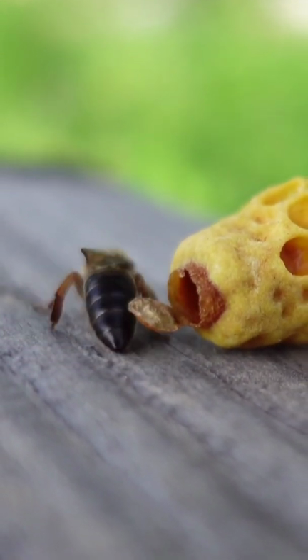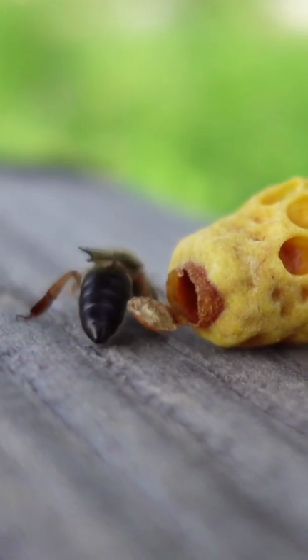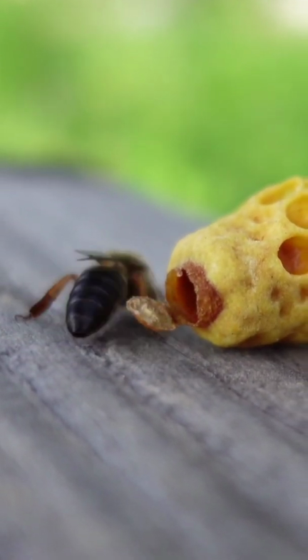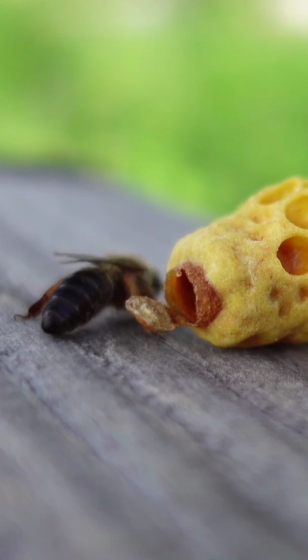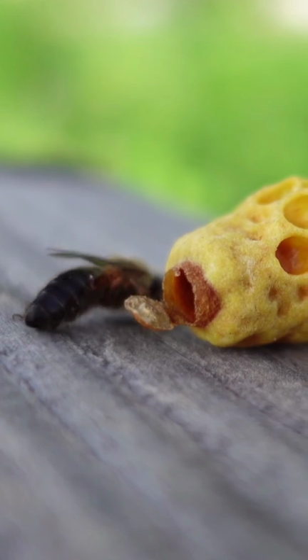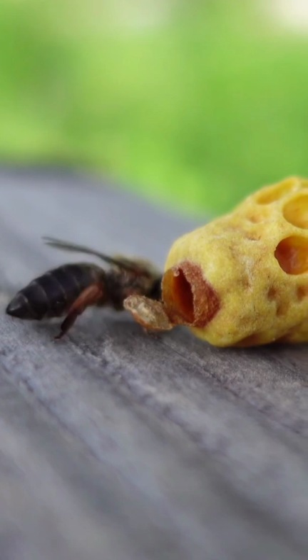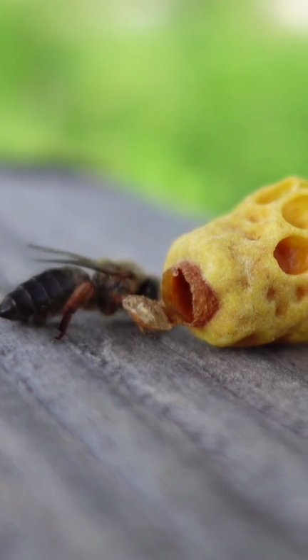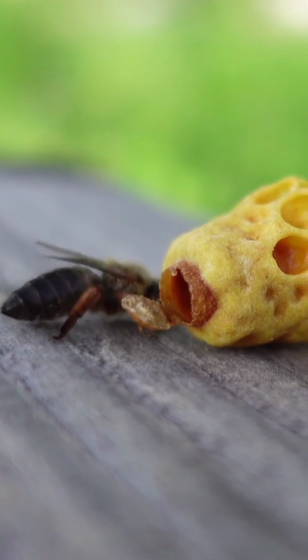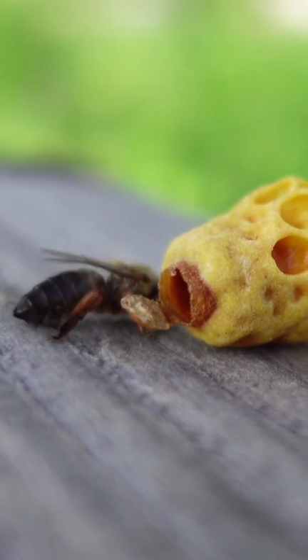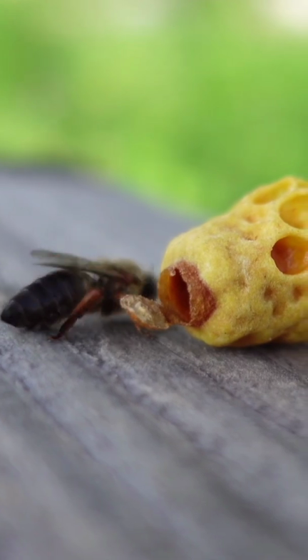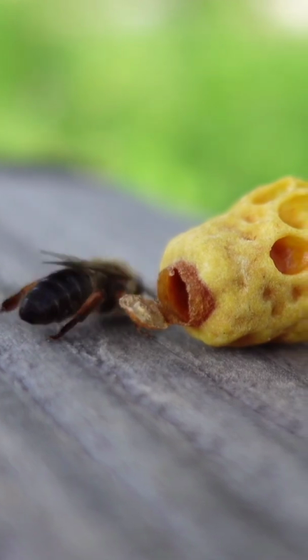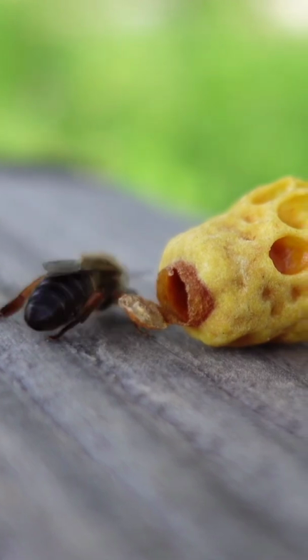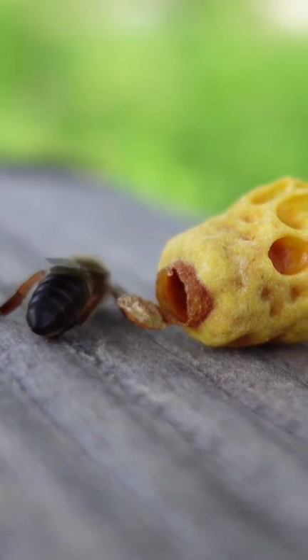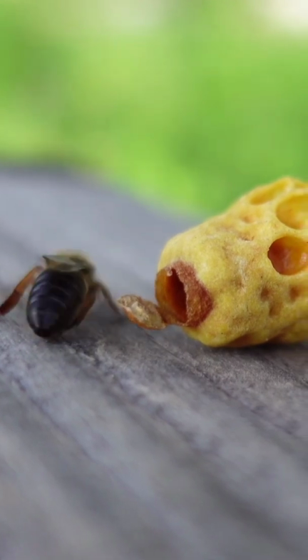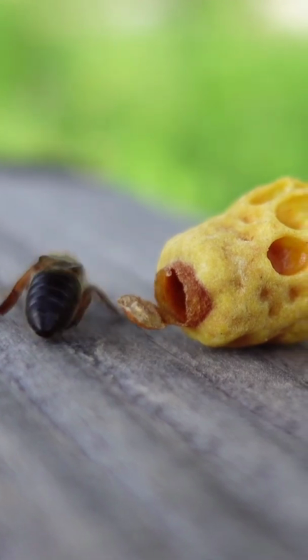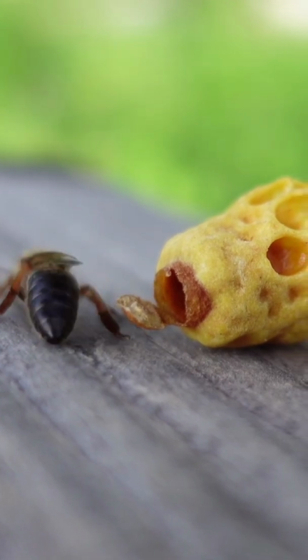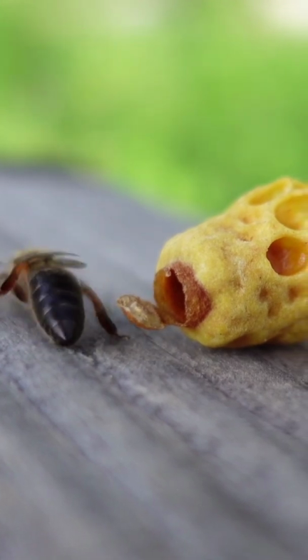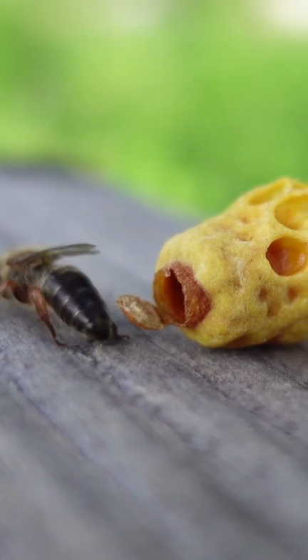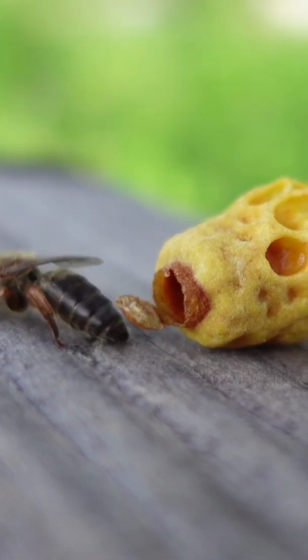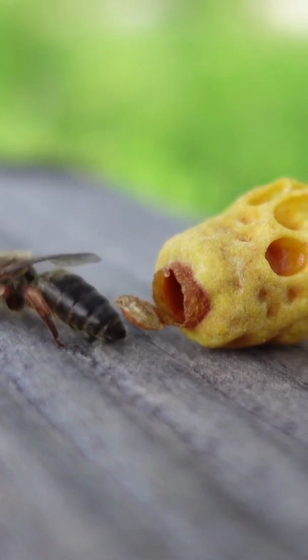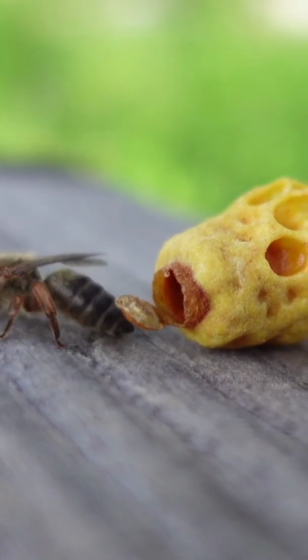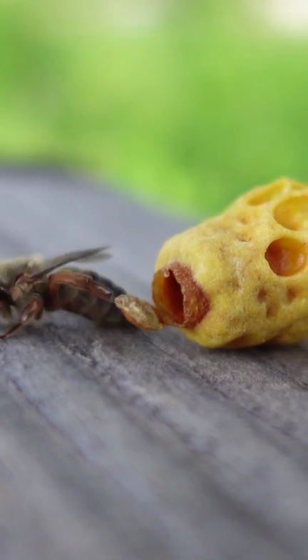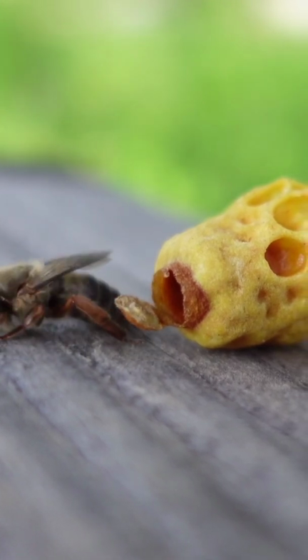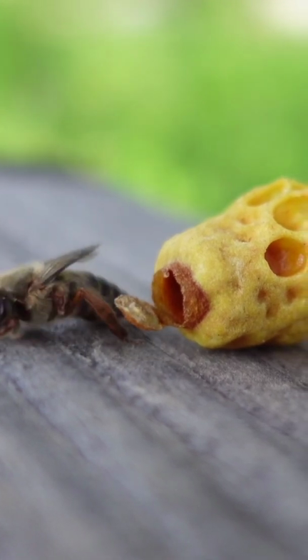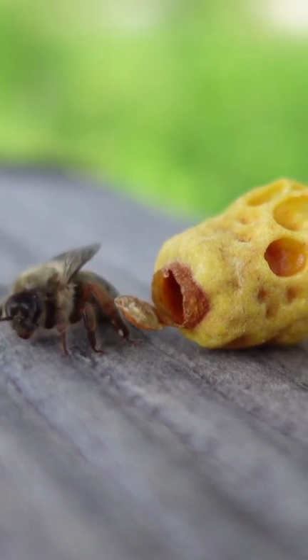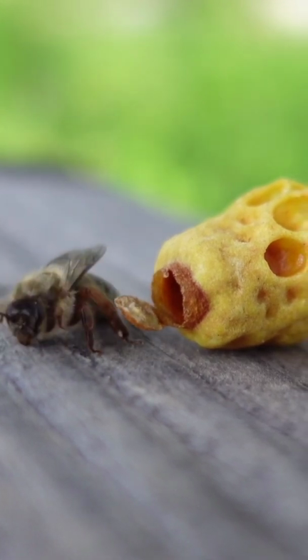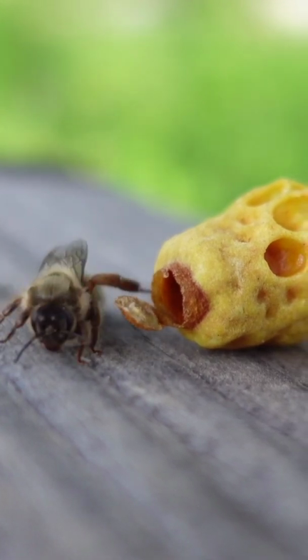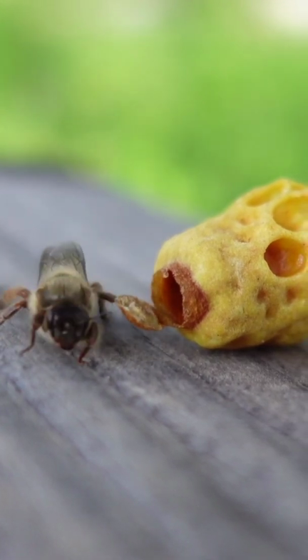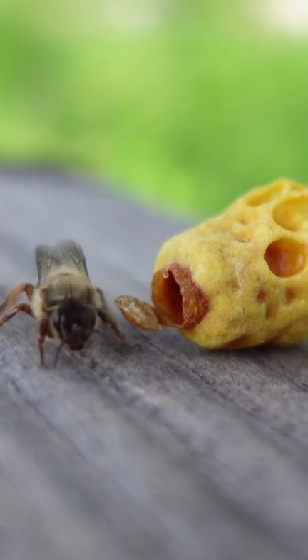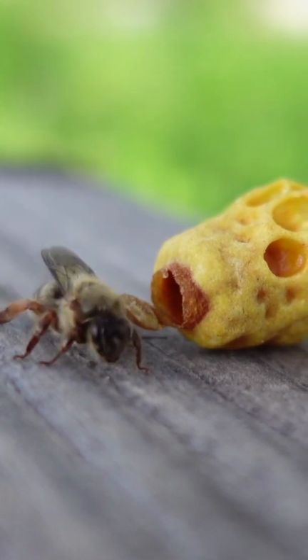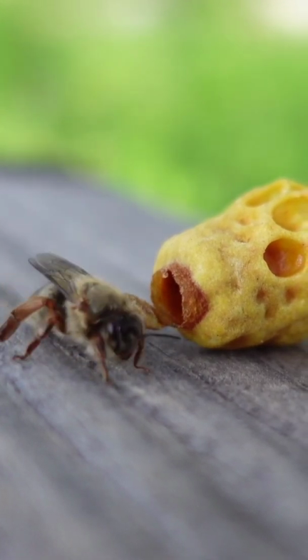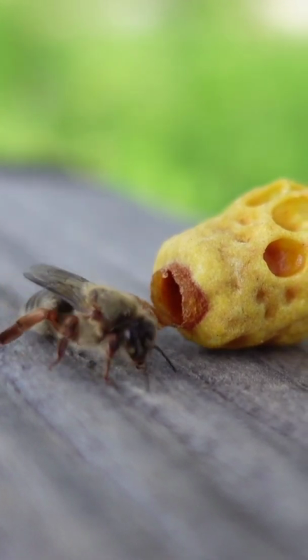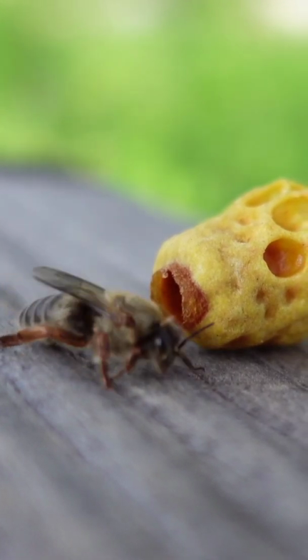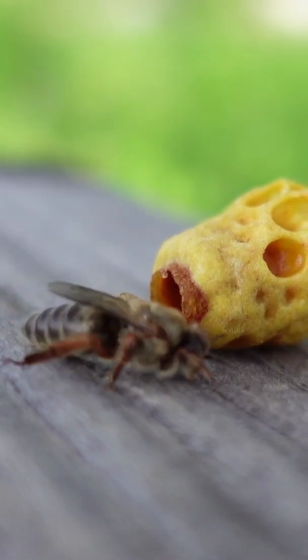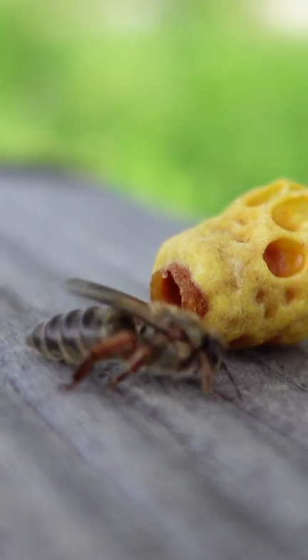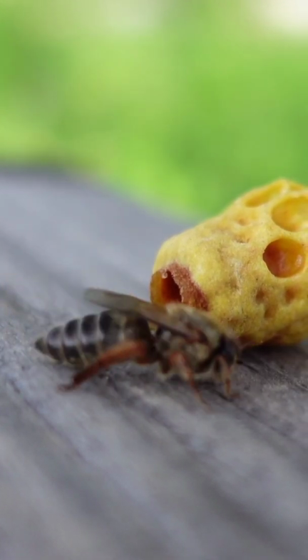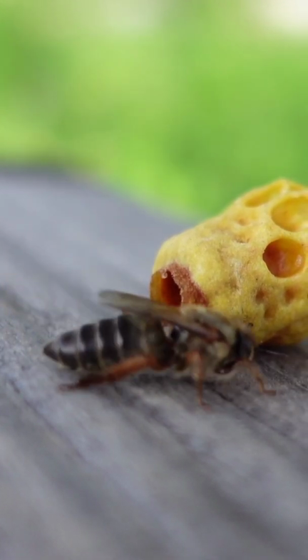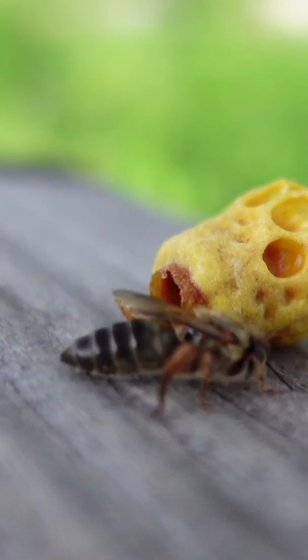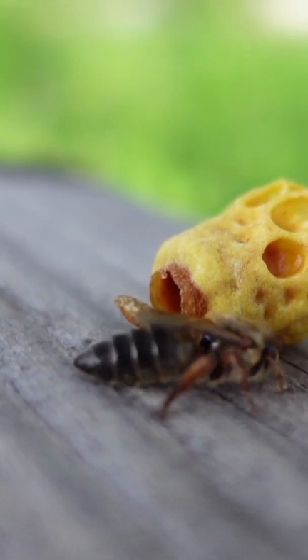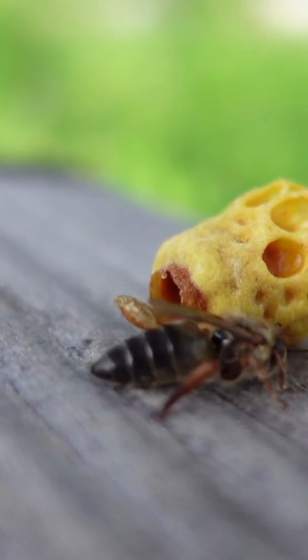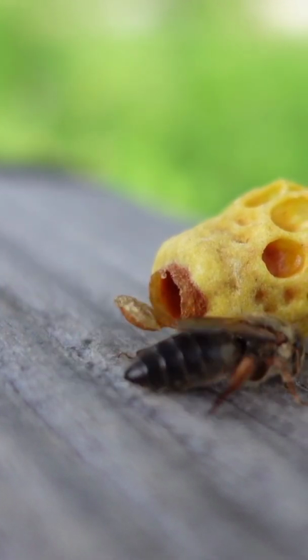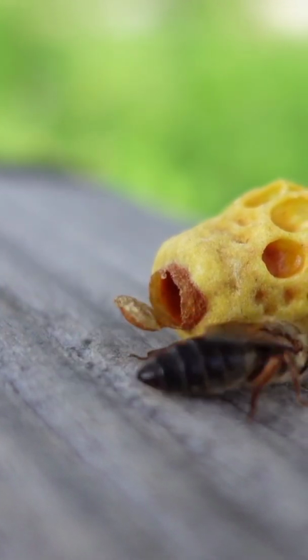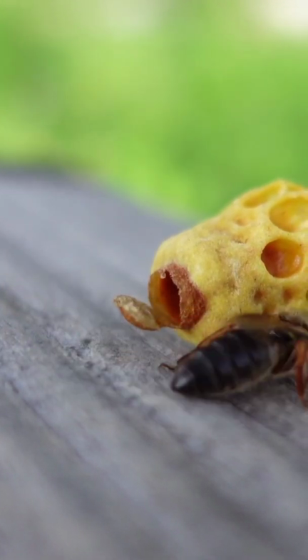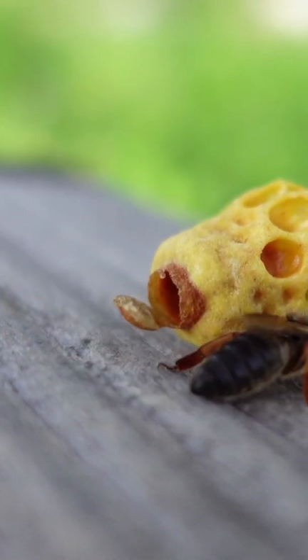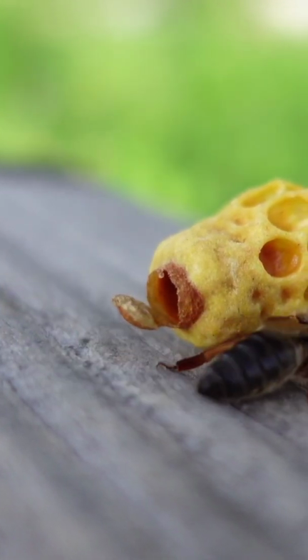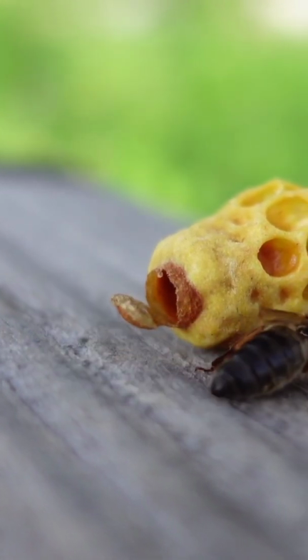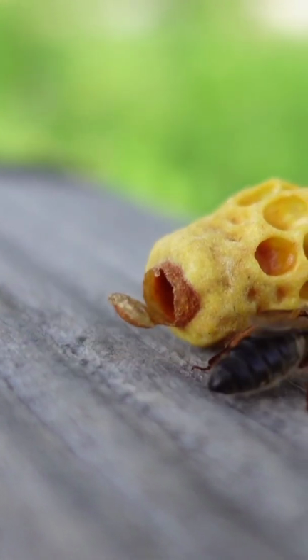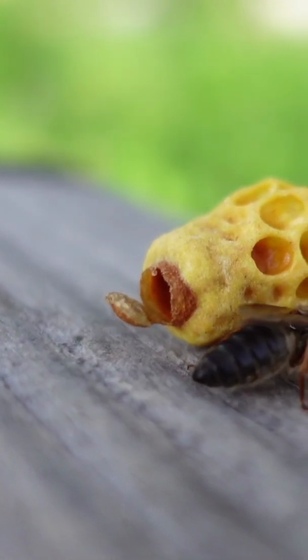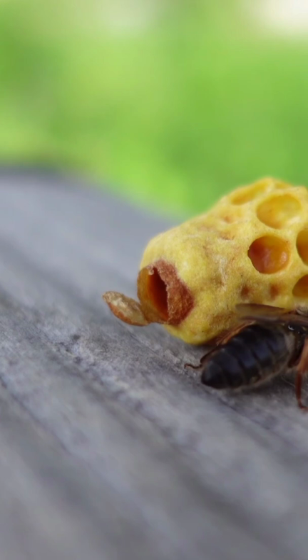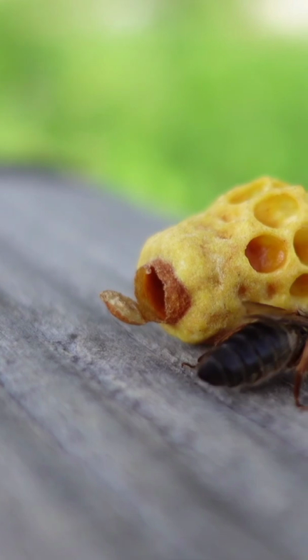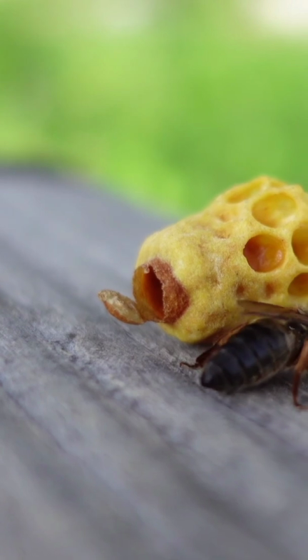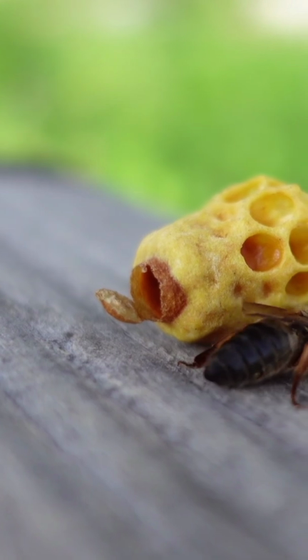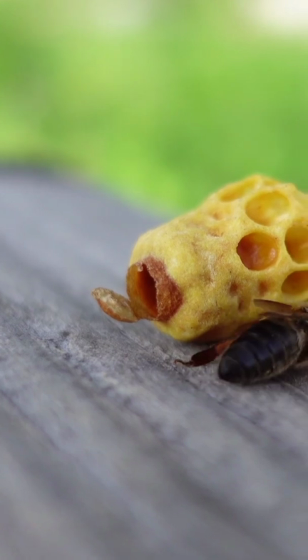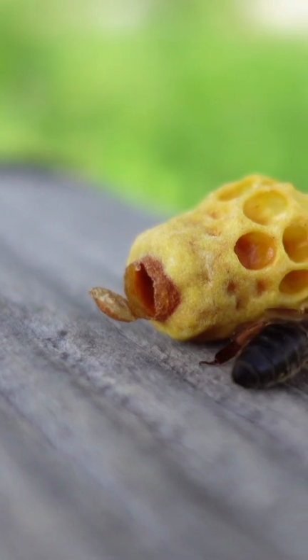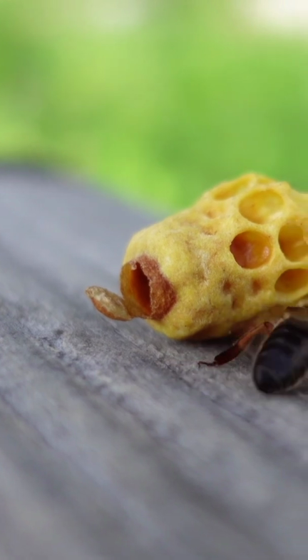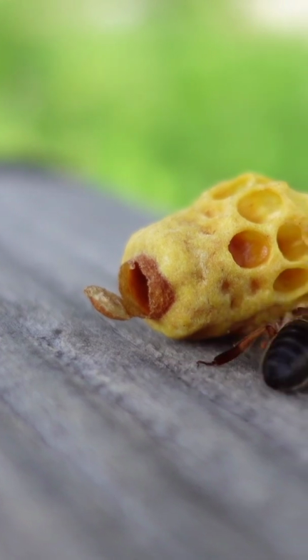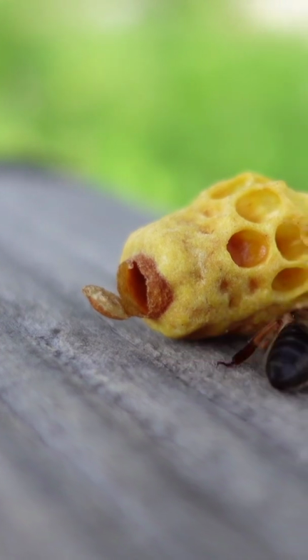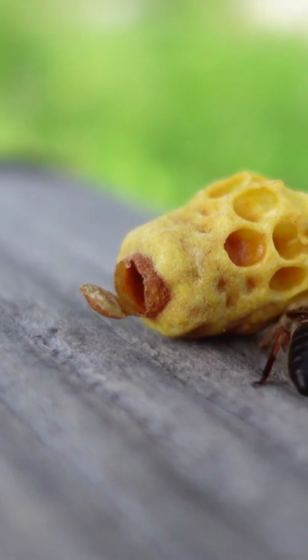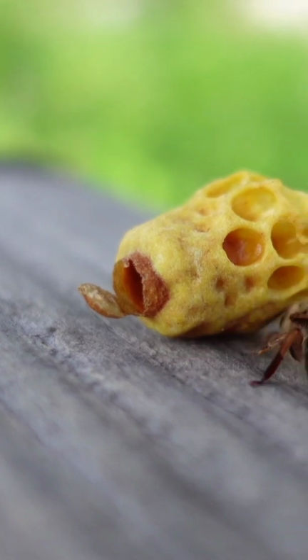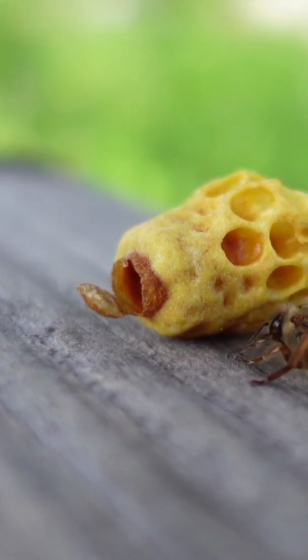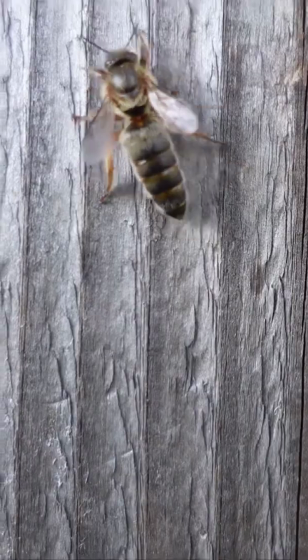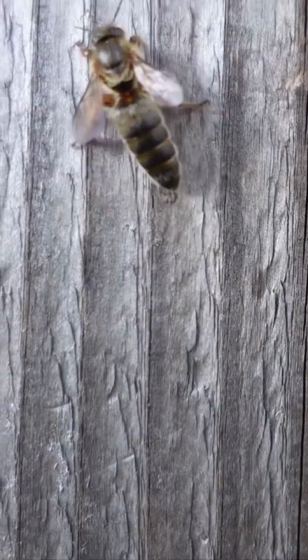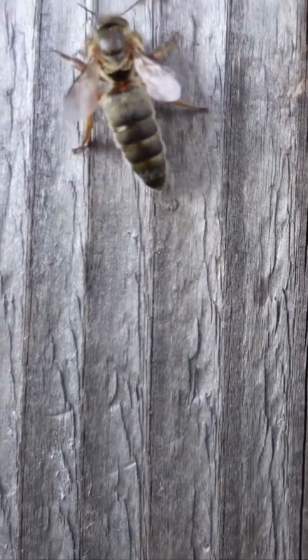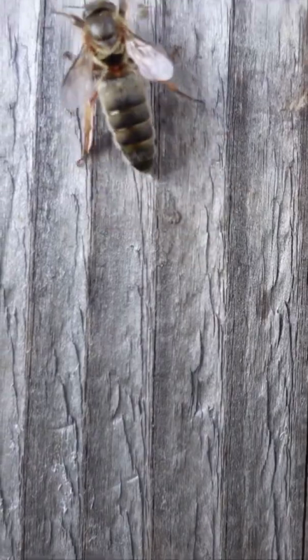It takes 21 days for an egg to develop into an adult bee. Baby bees are called larvae. A group of bees is called a hive.